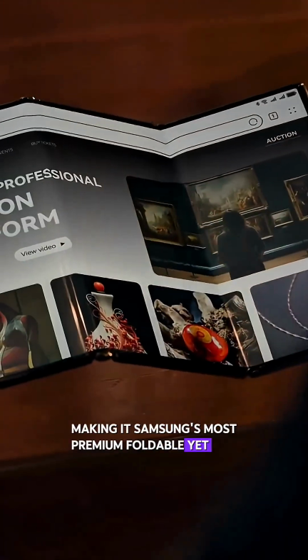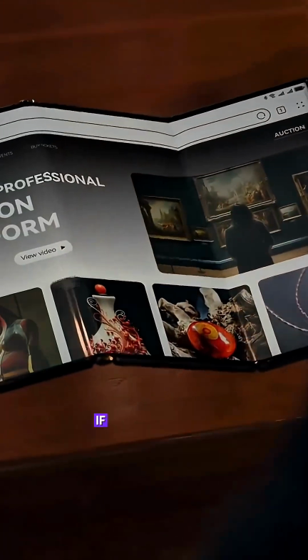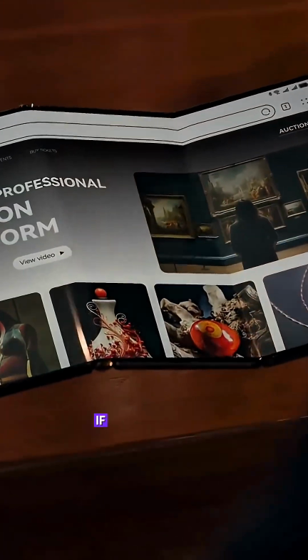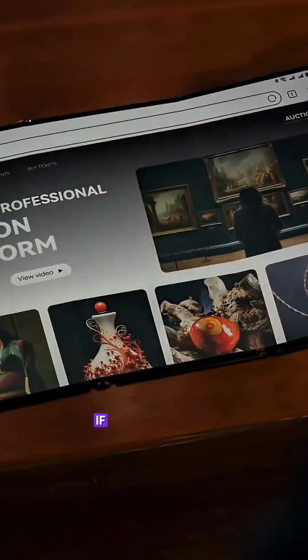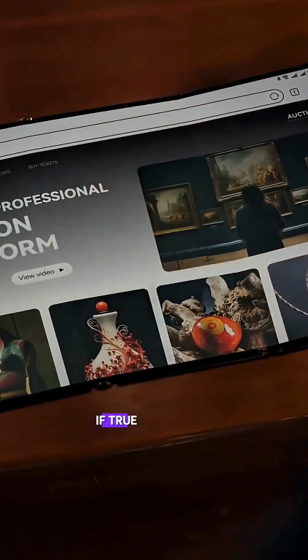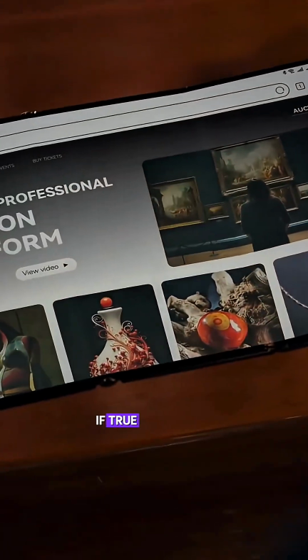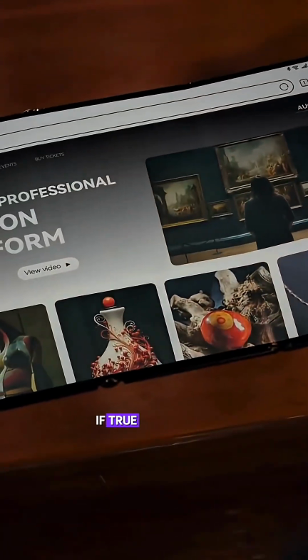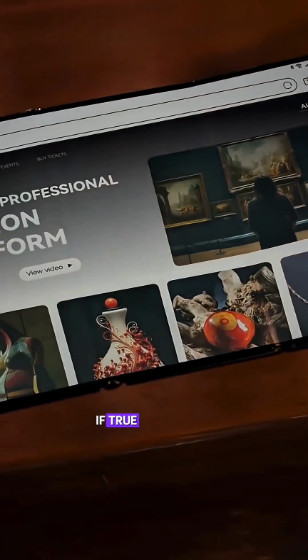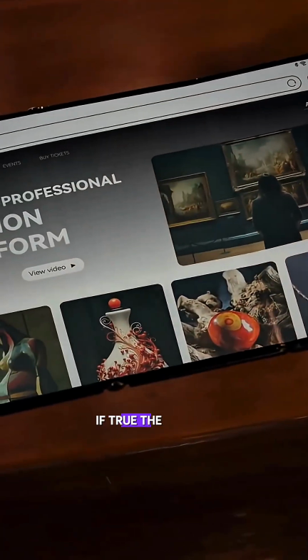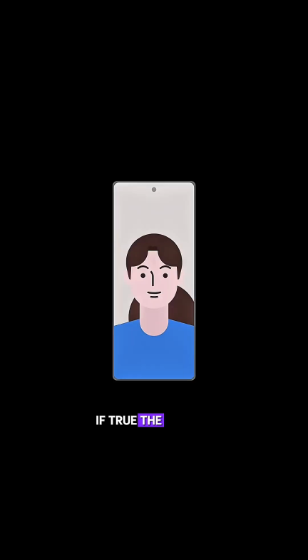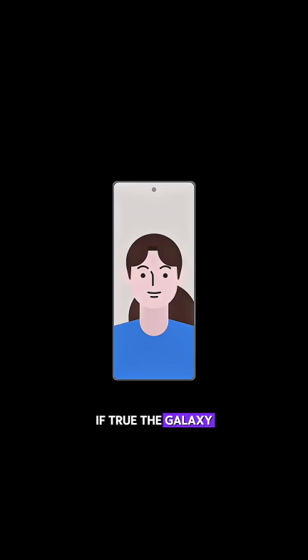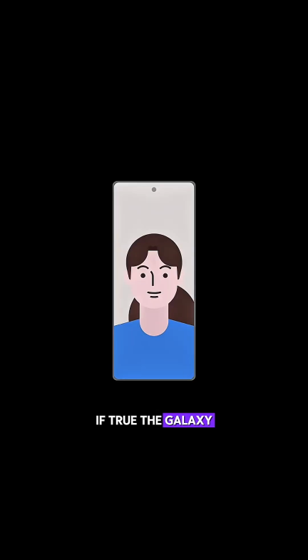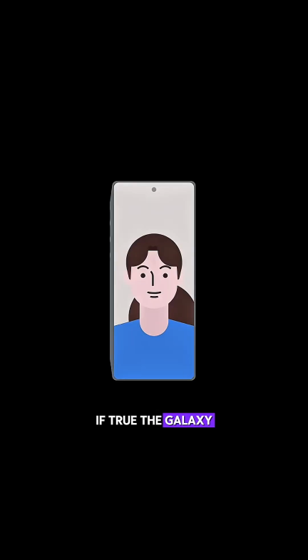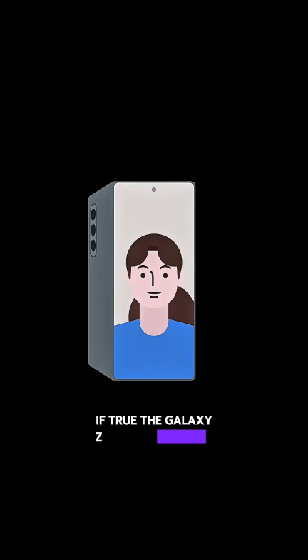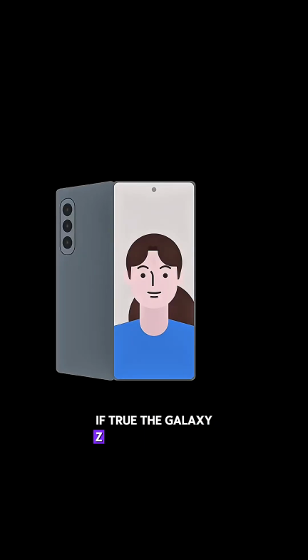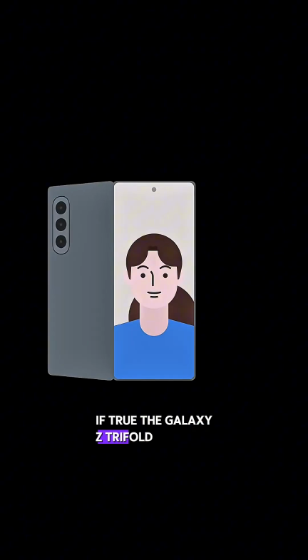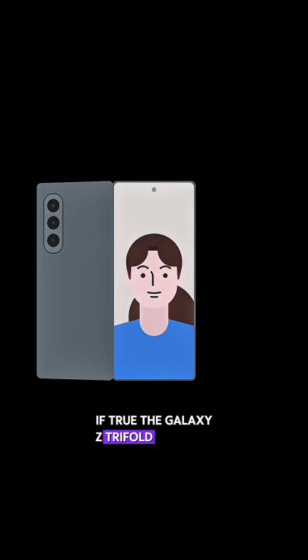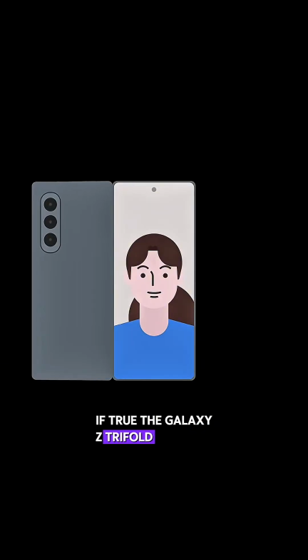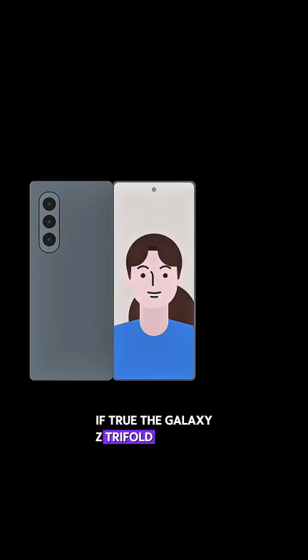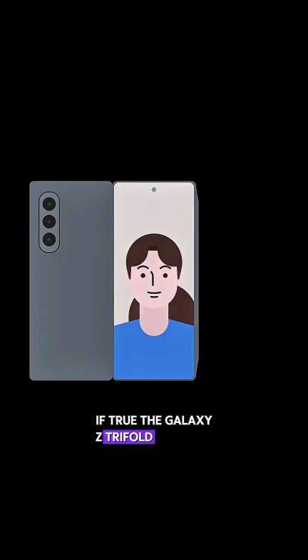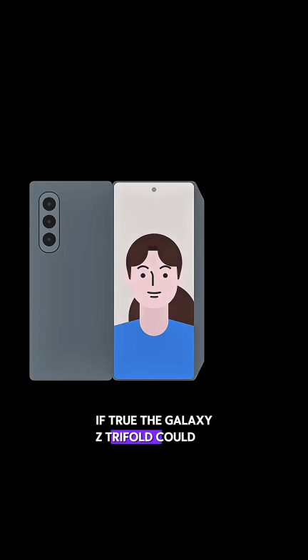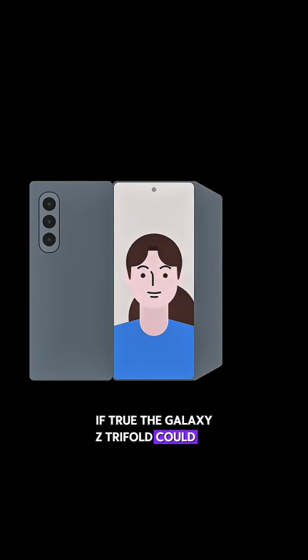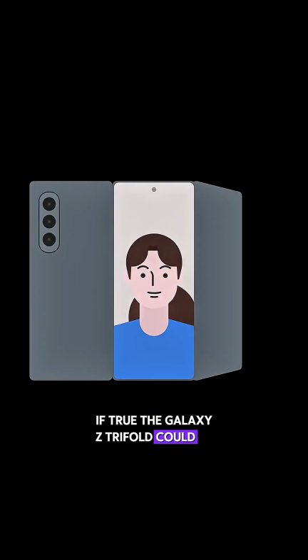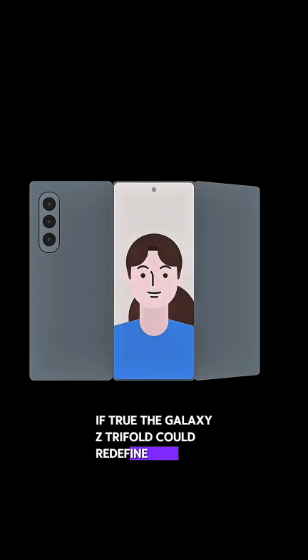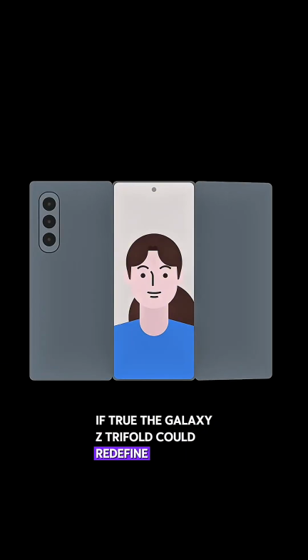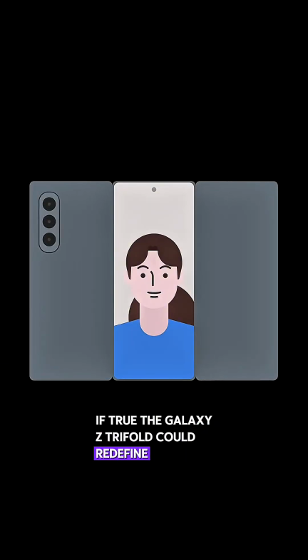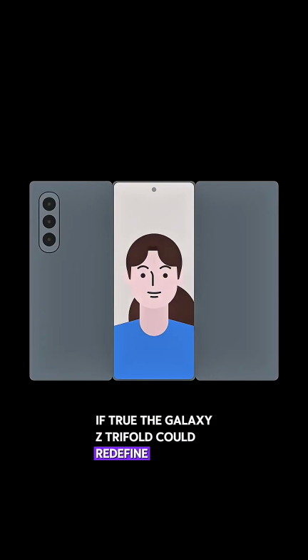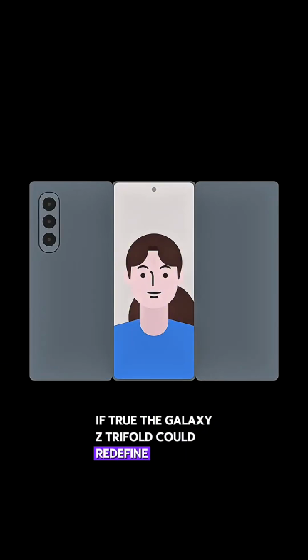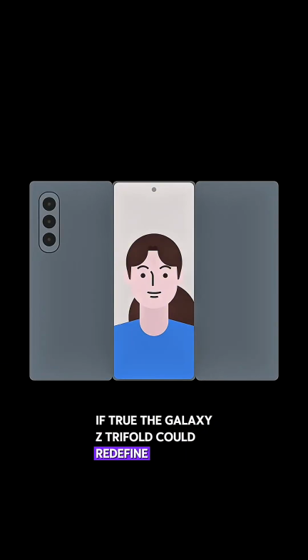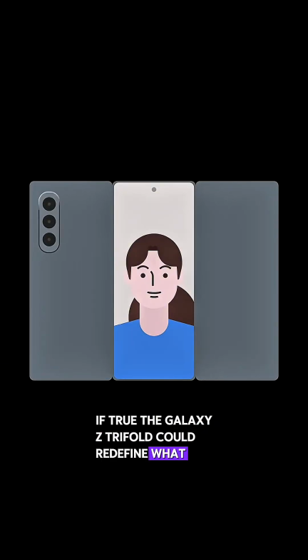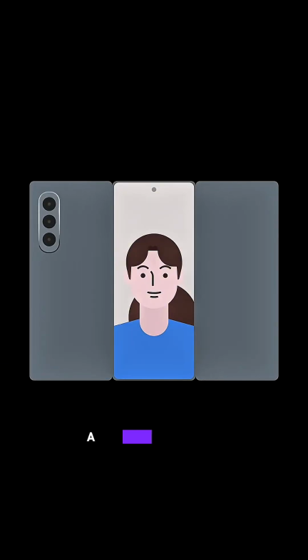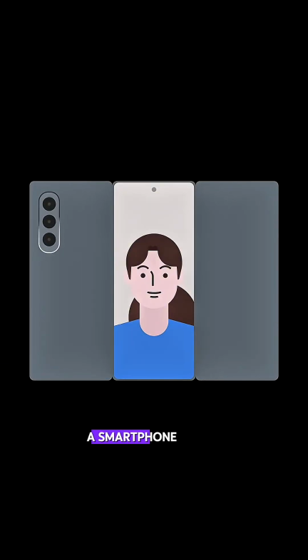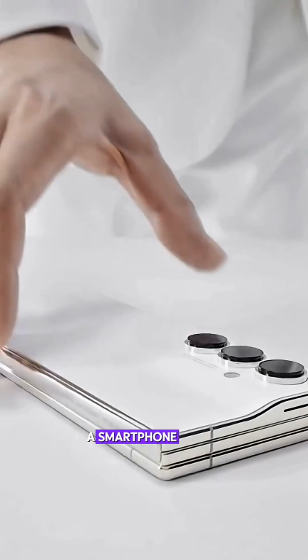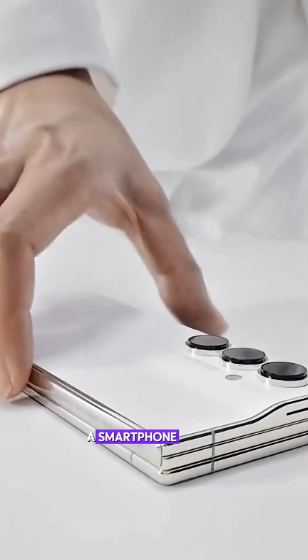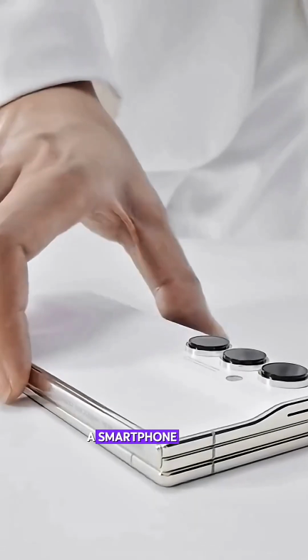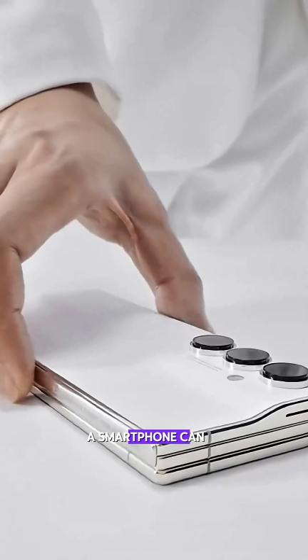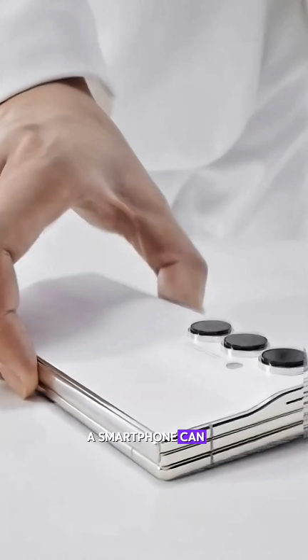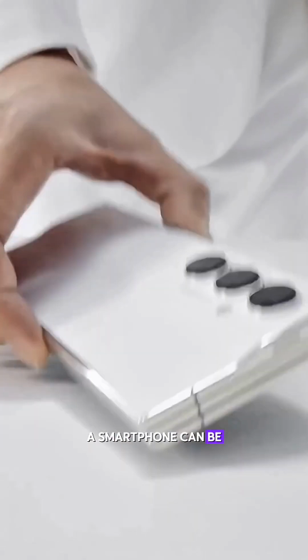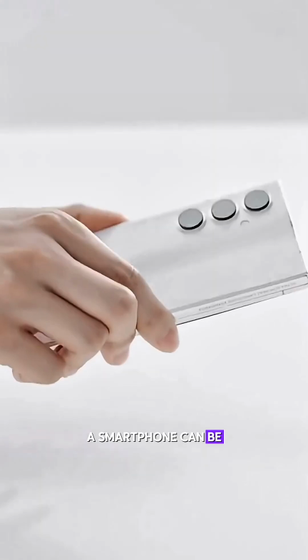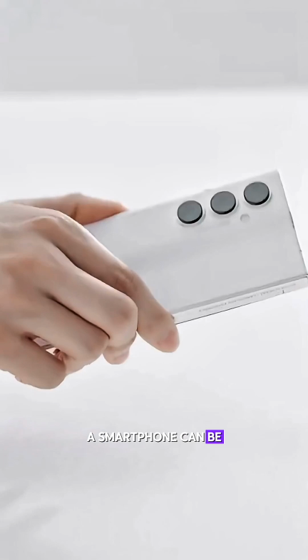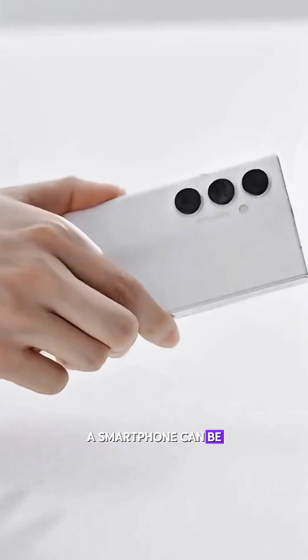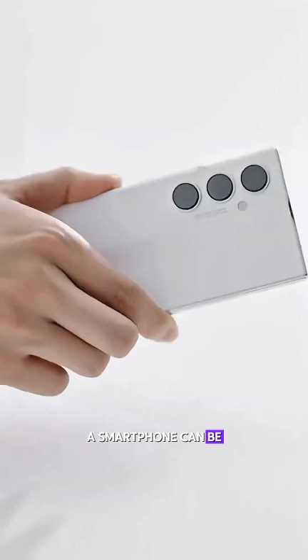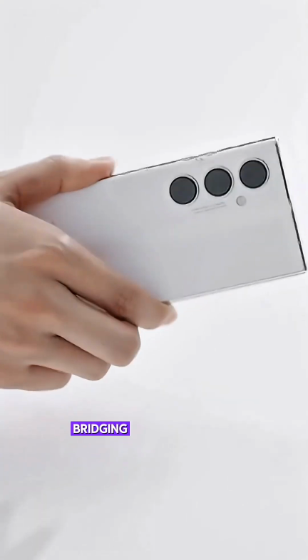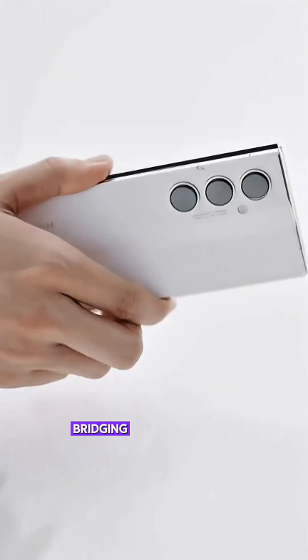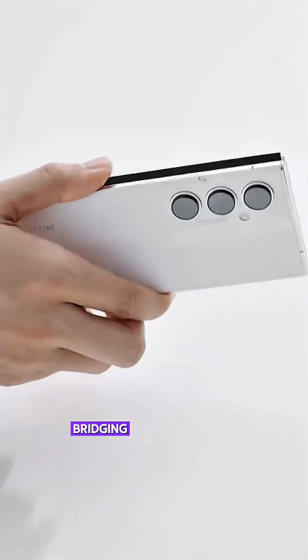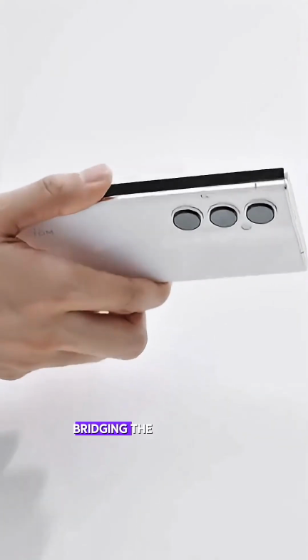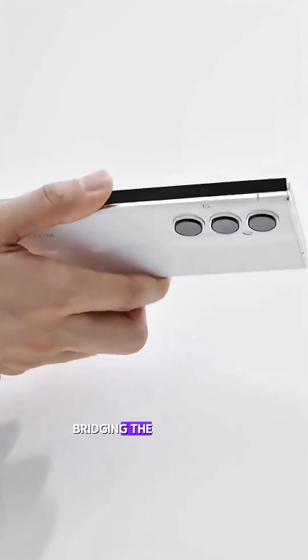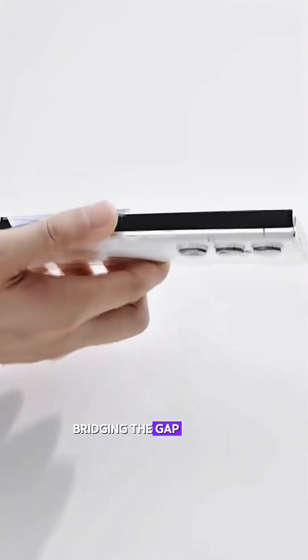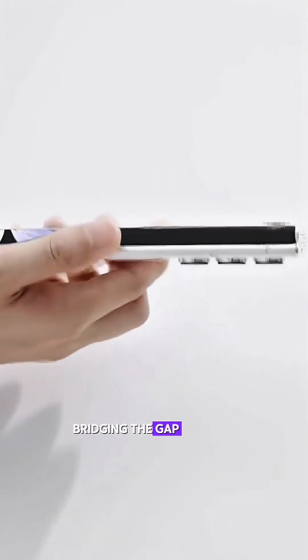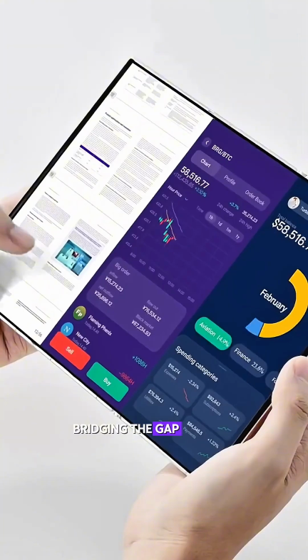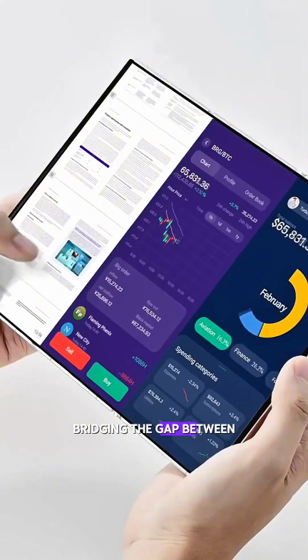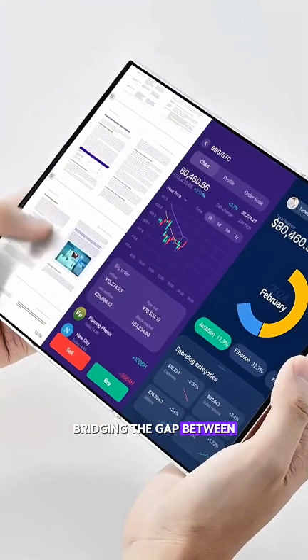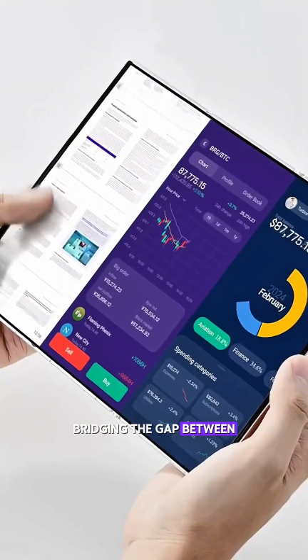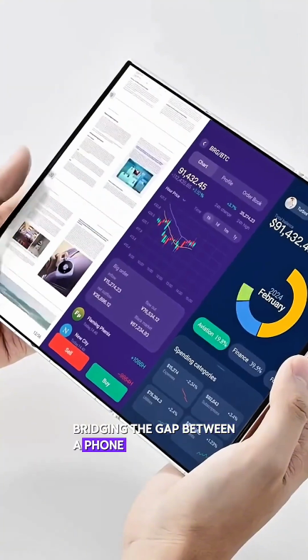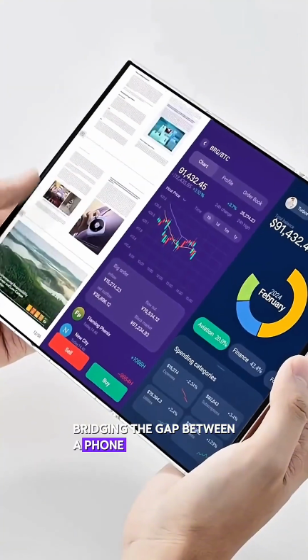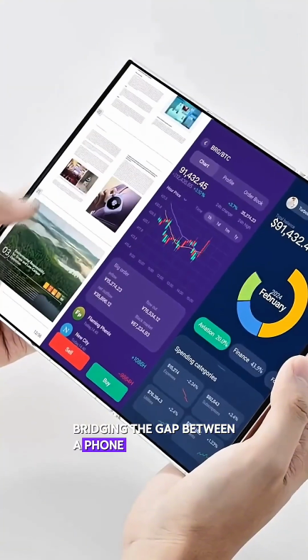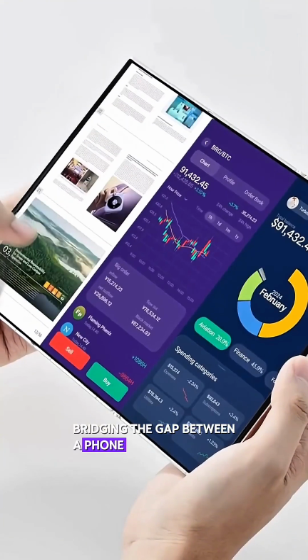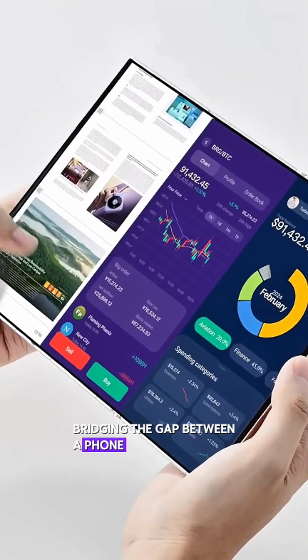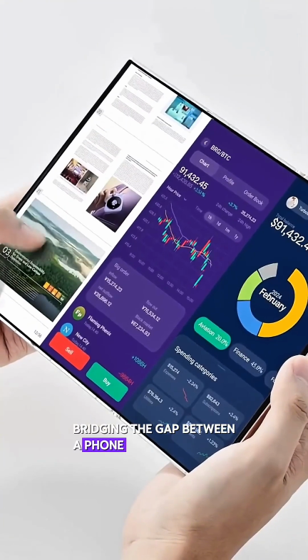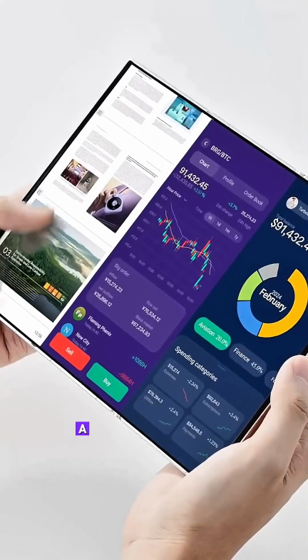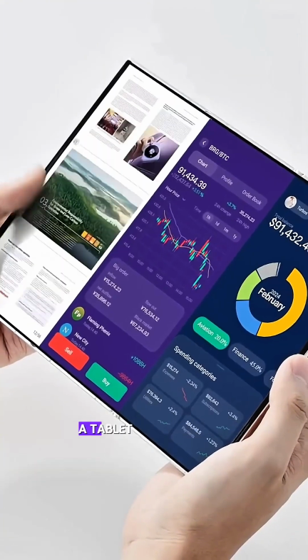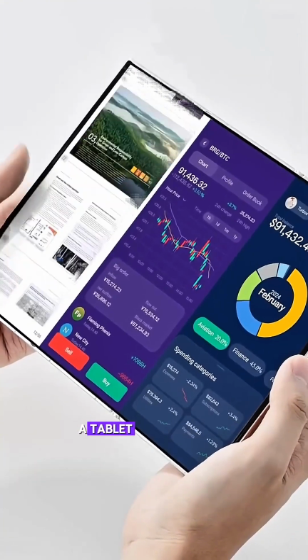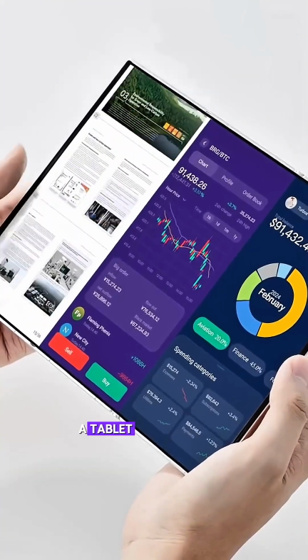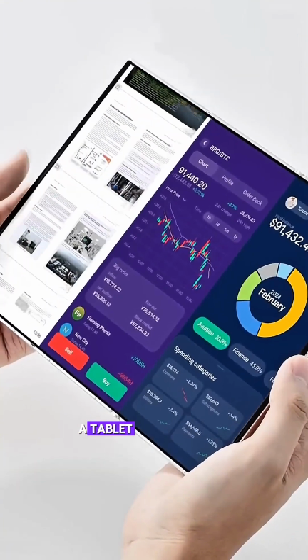If true, the Galaxy Z Tri-fold could redefine what a smartphone can be, bridging the gap between a phone and a tablet, and the future of mobile design.